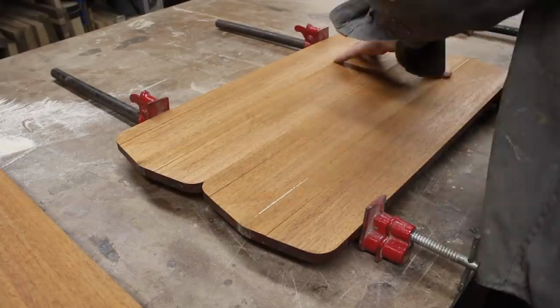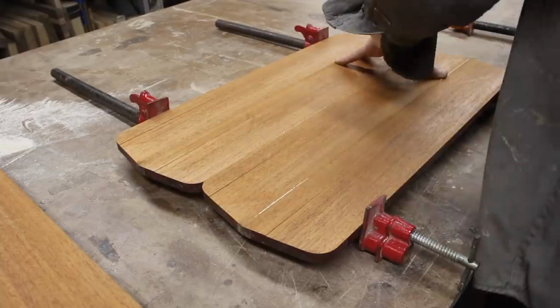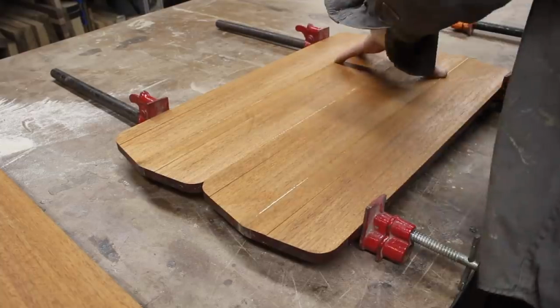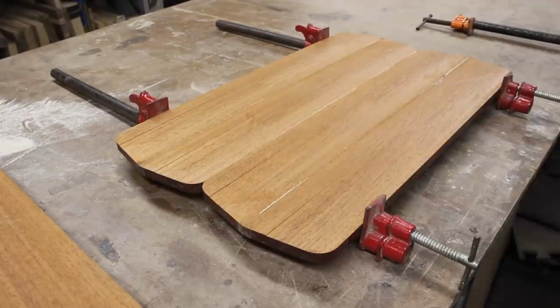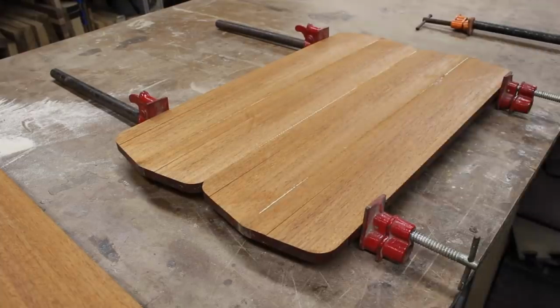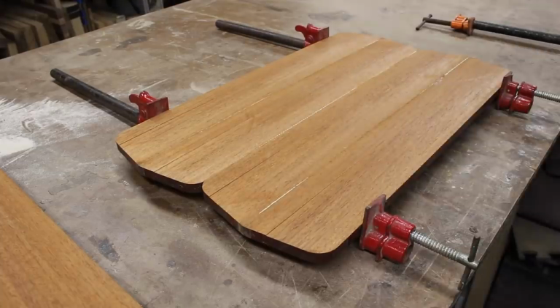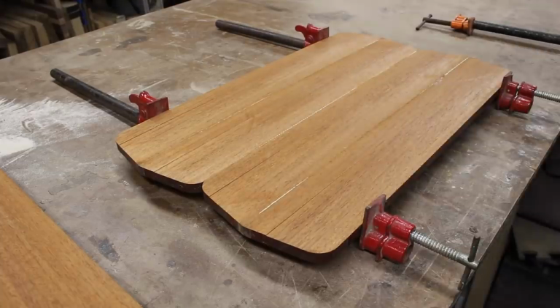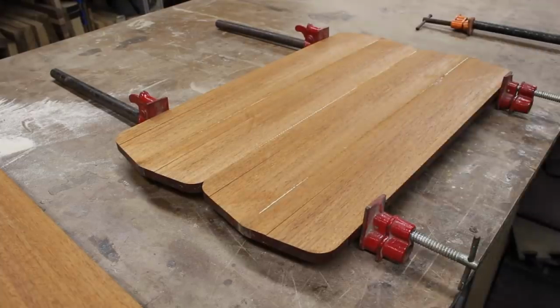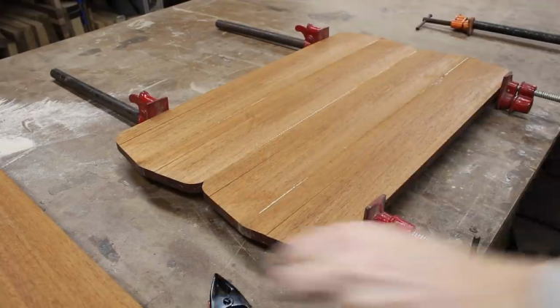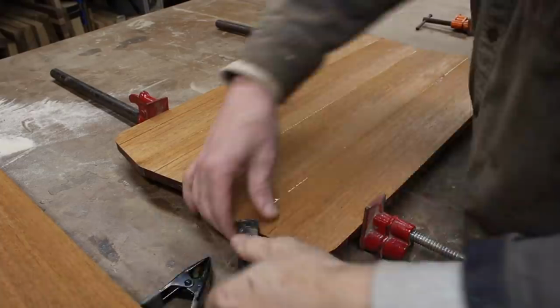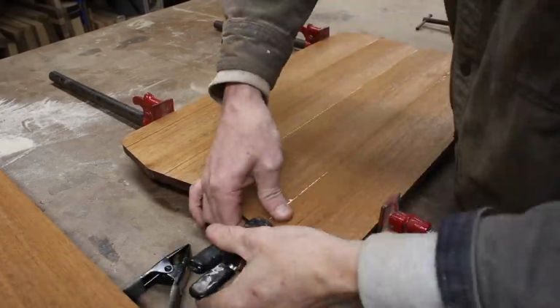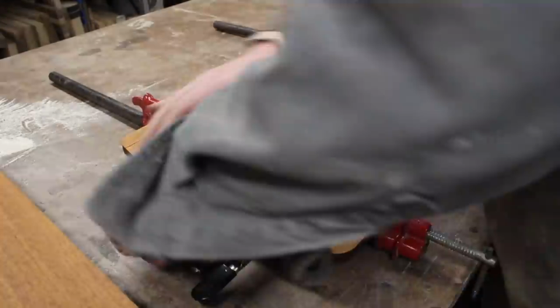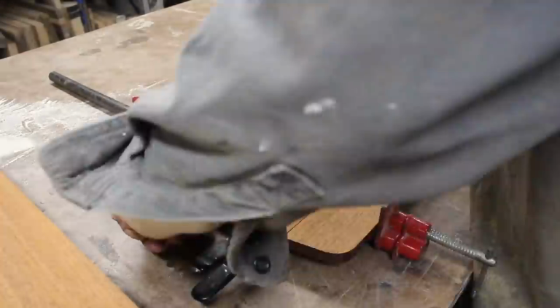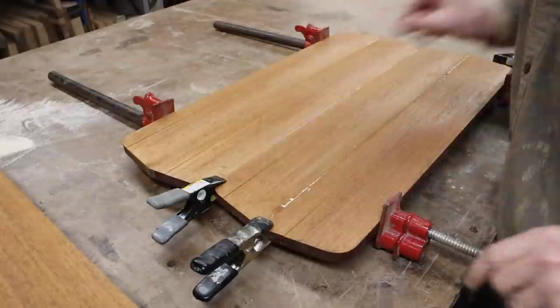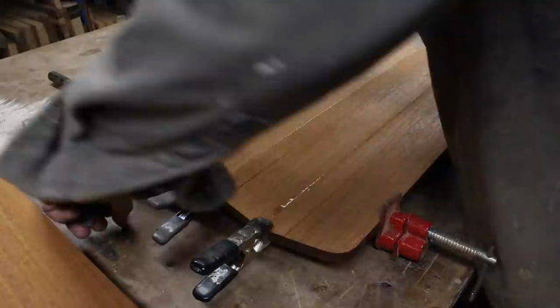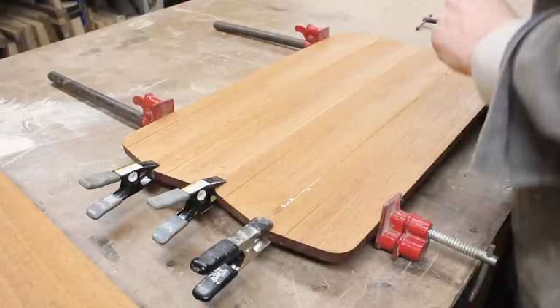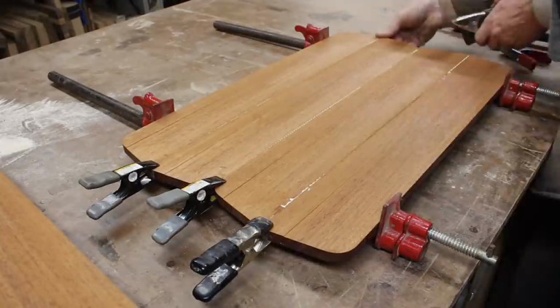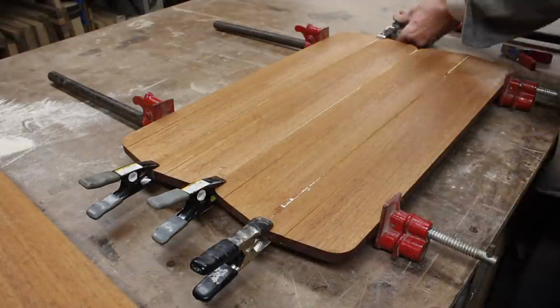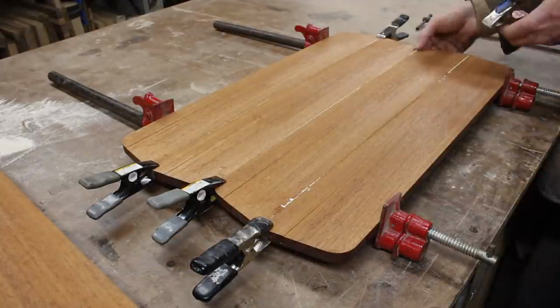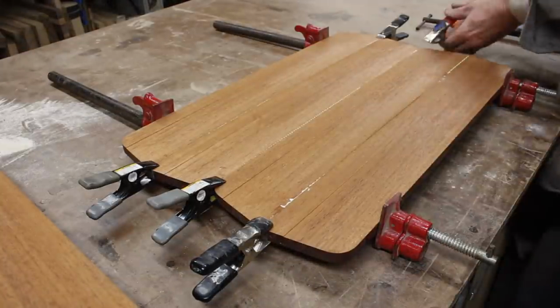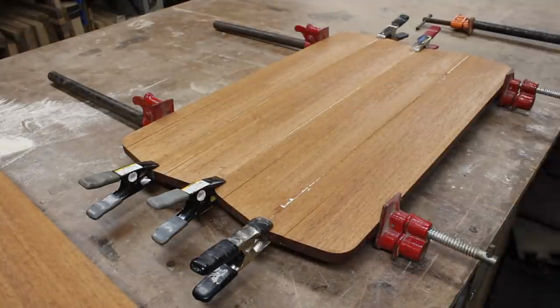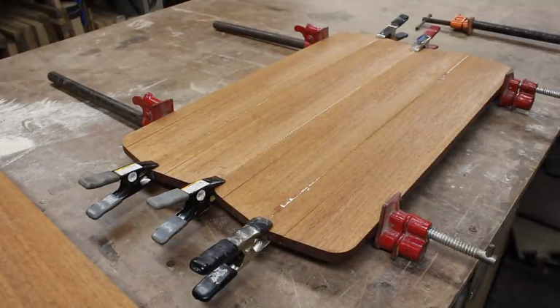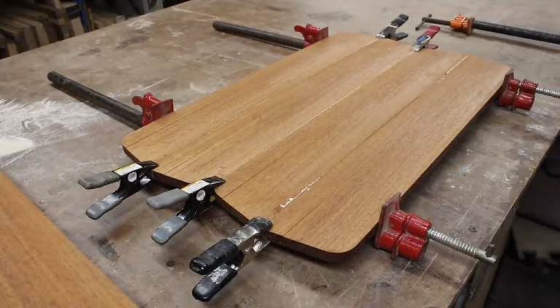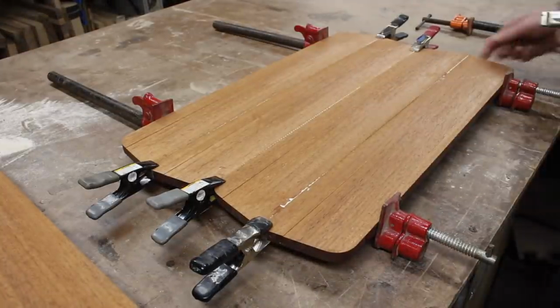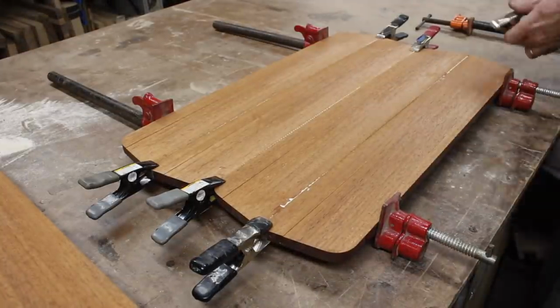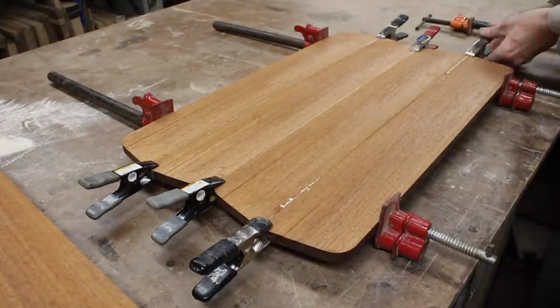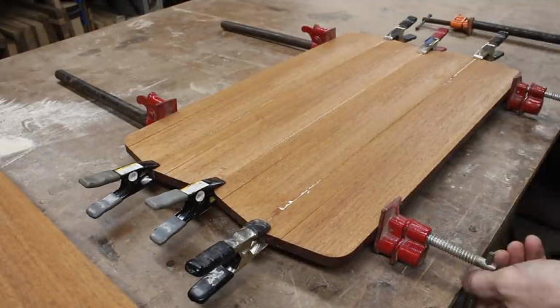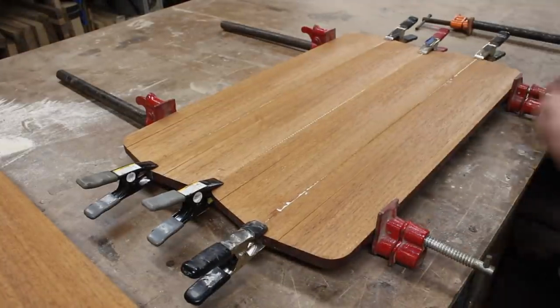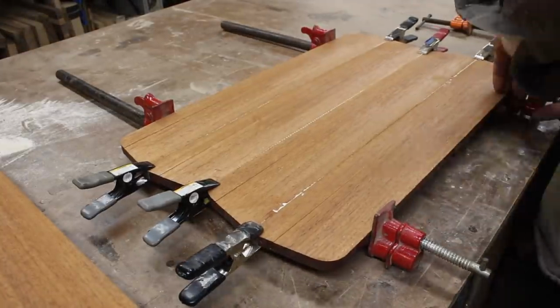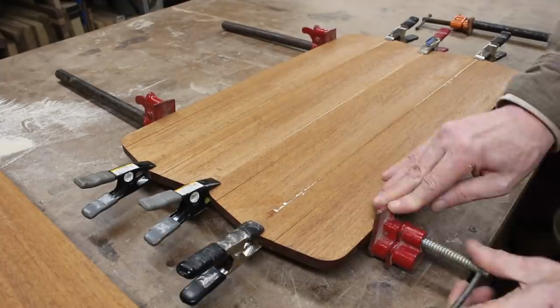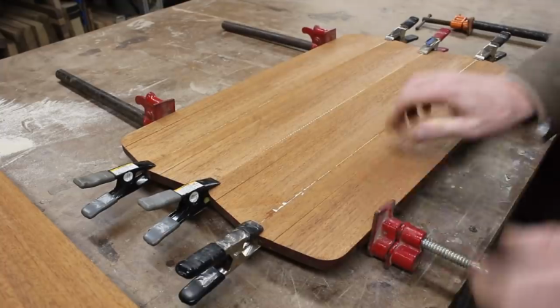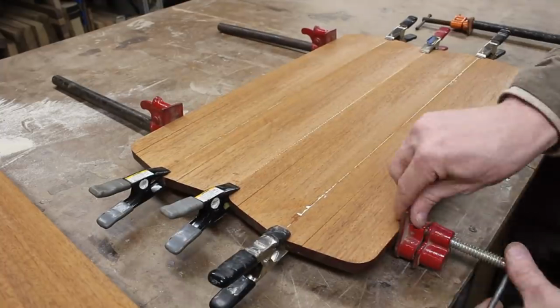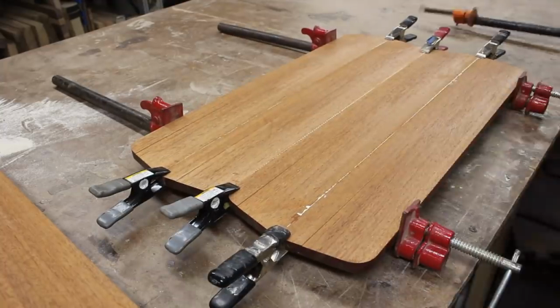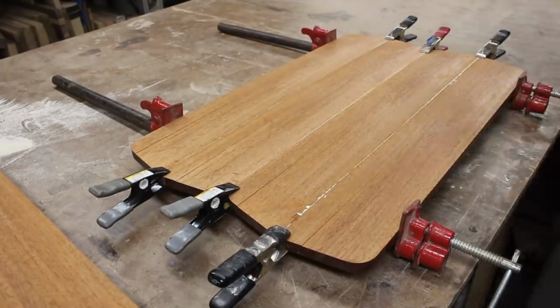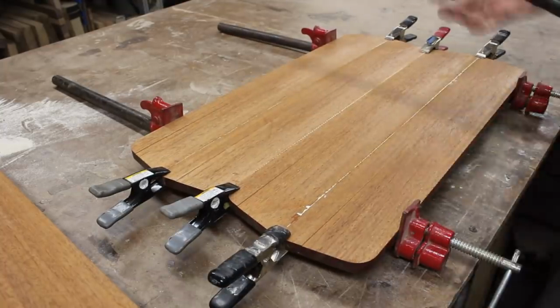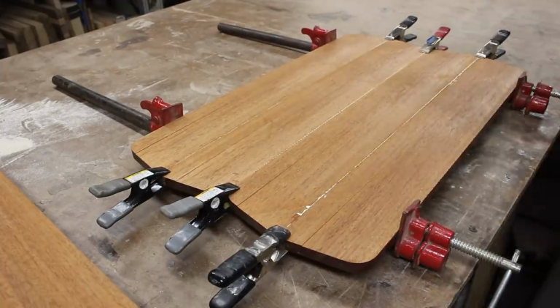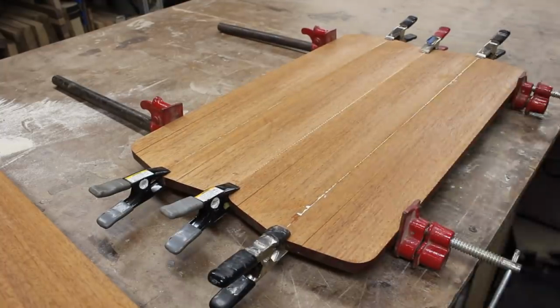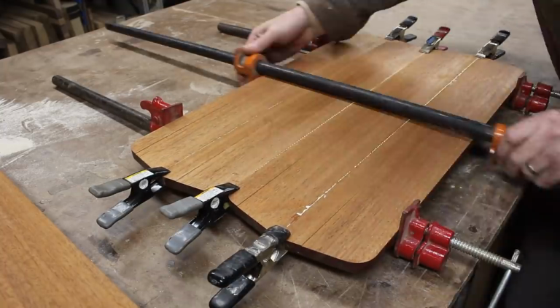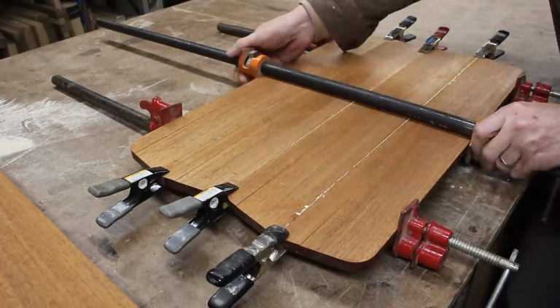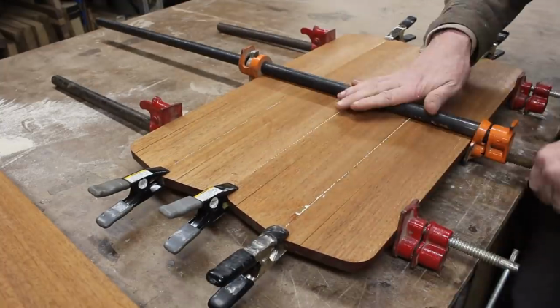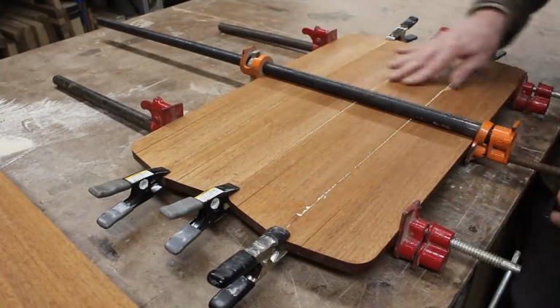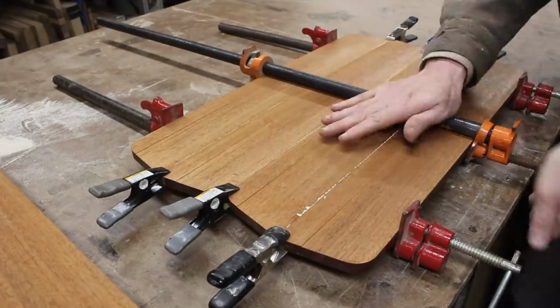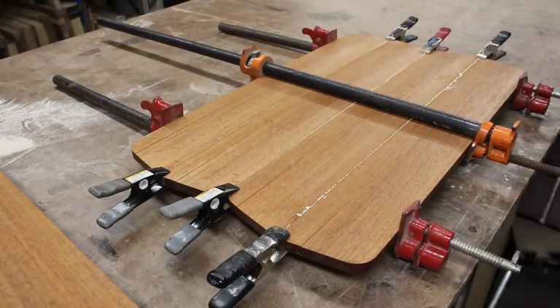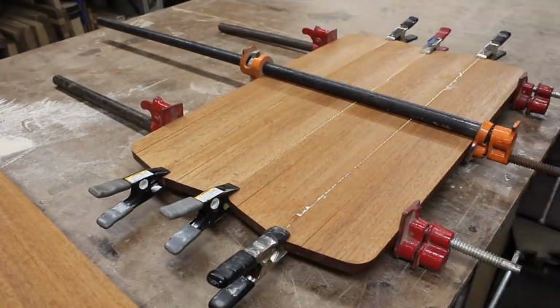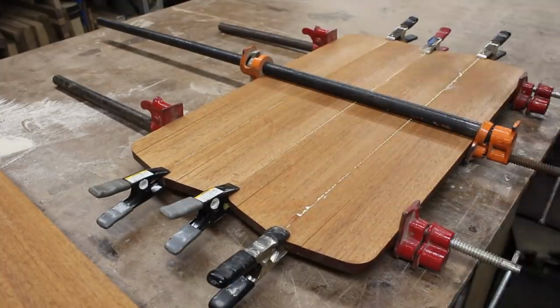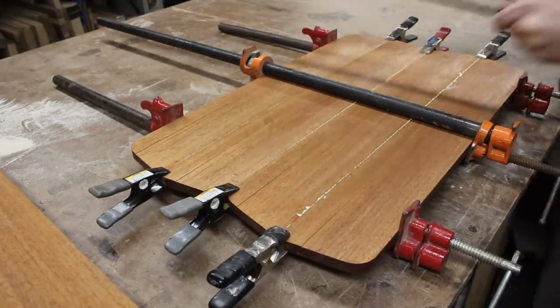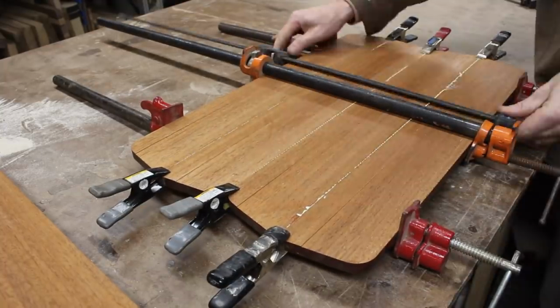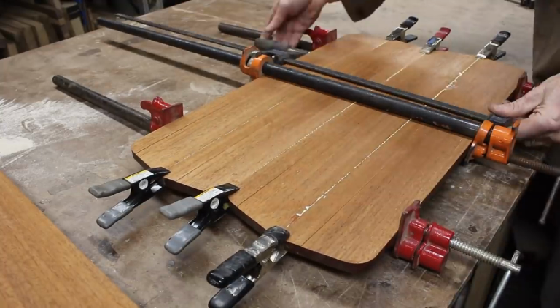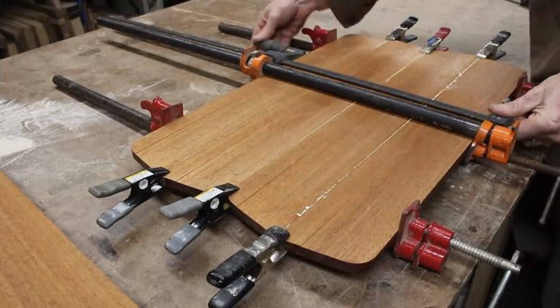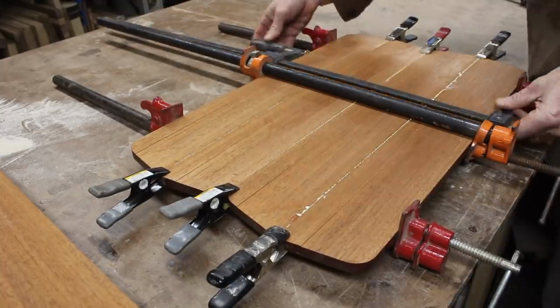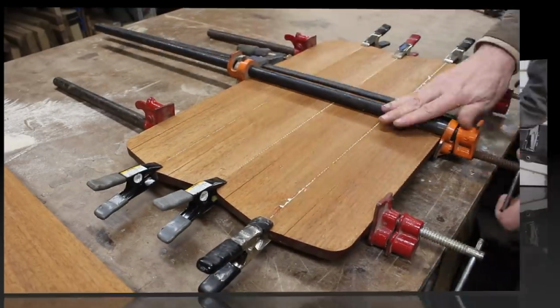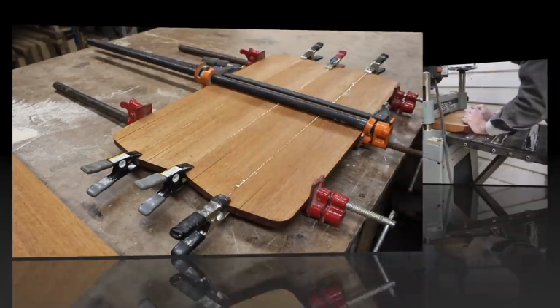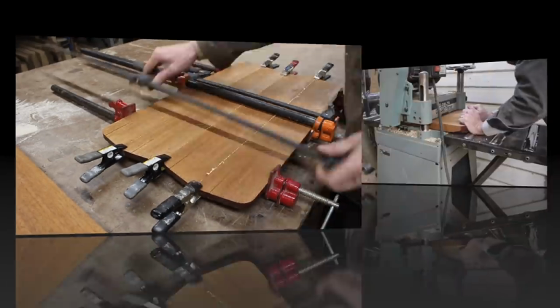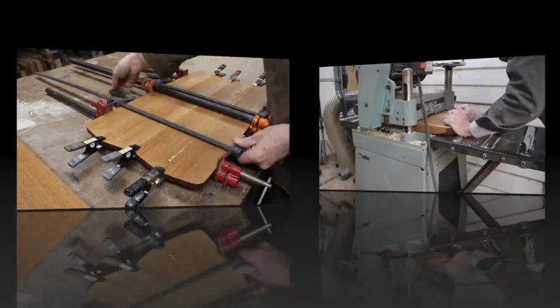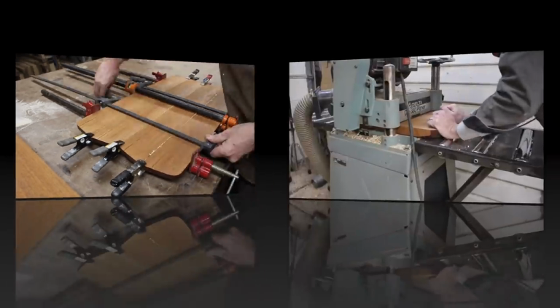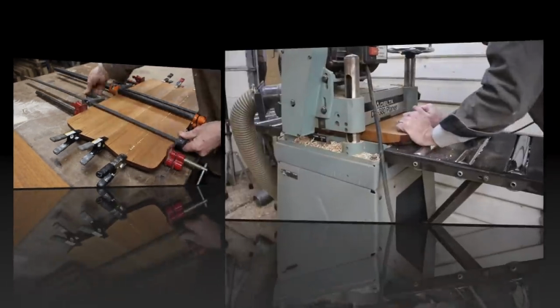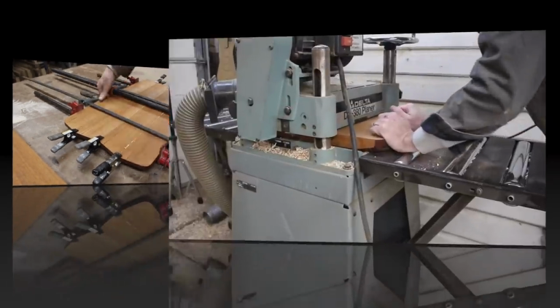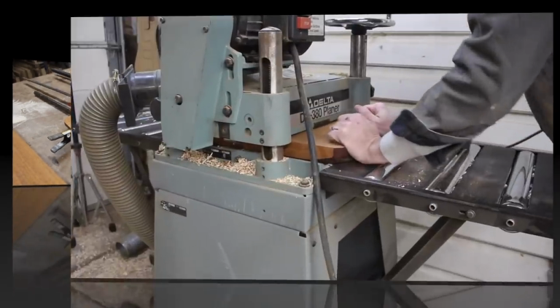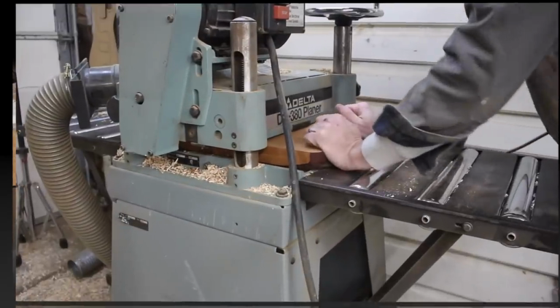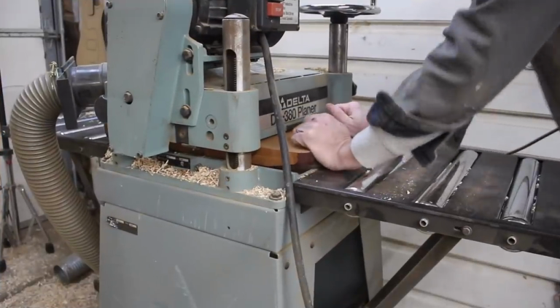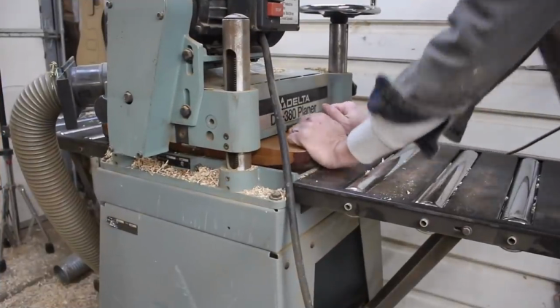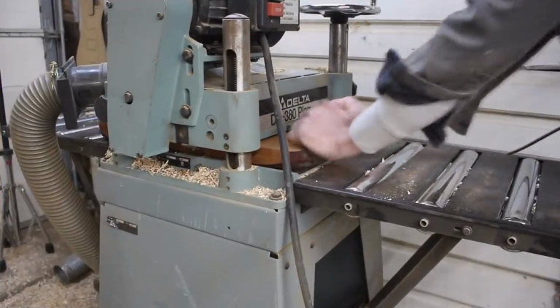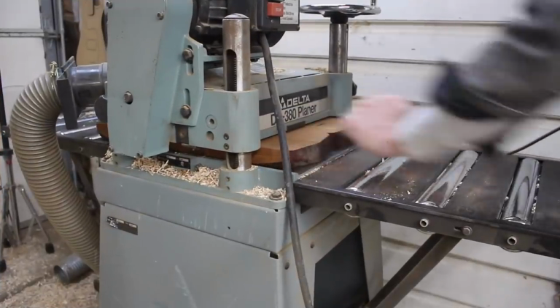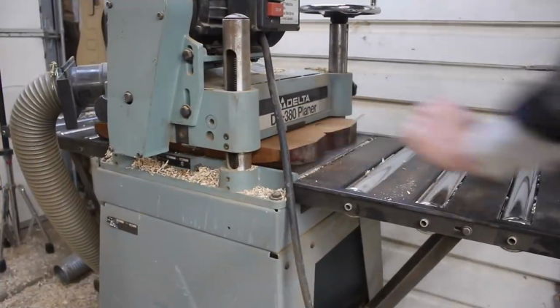The instrument is going to be a semi-hollow, so I also did a half inch thick piece to make the top and then the bottom of it will get carved out.